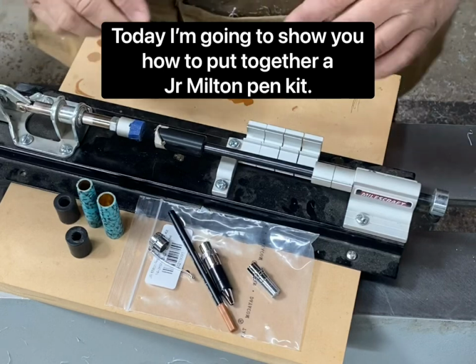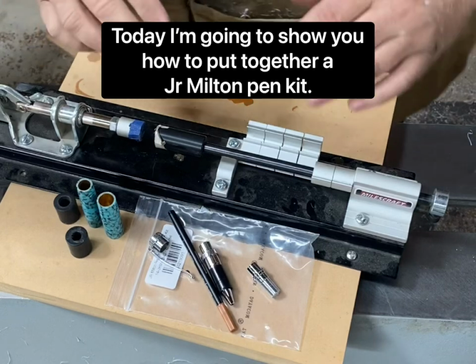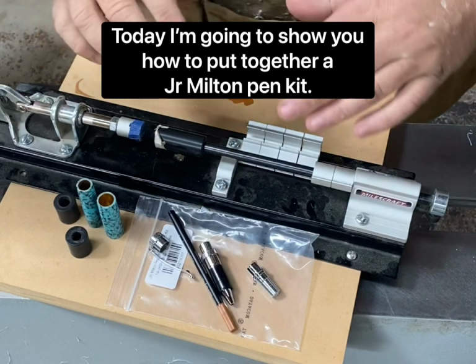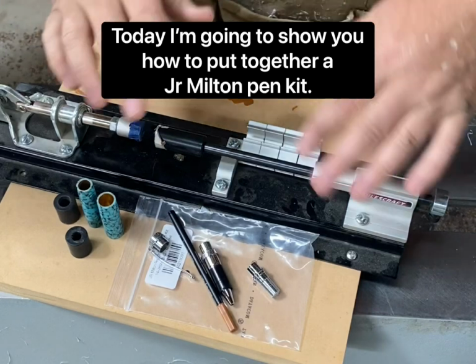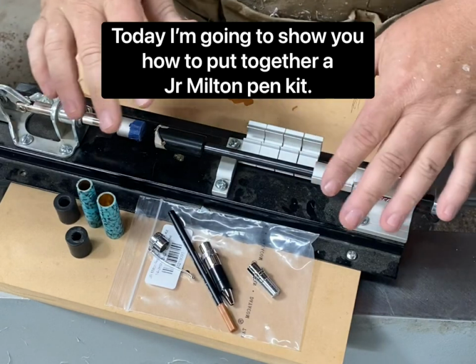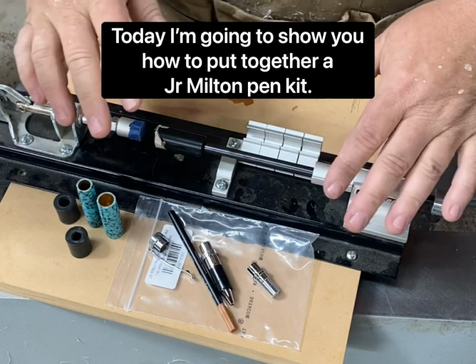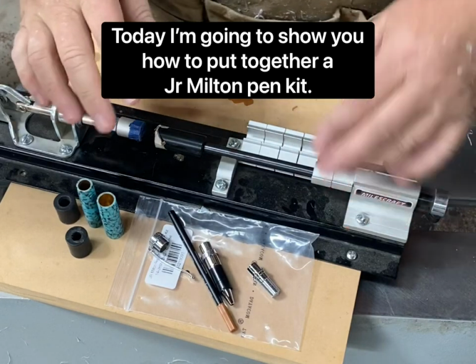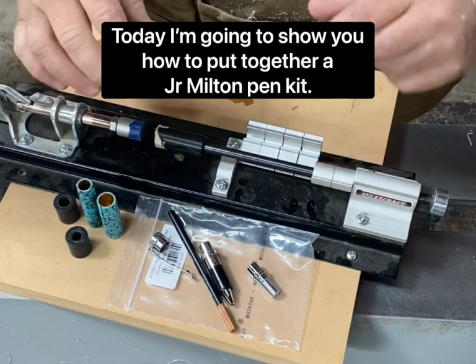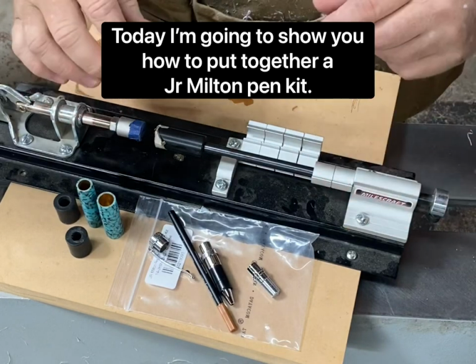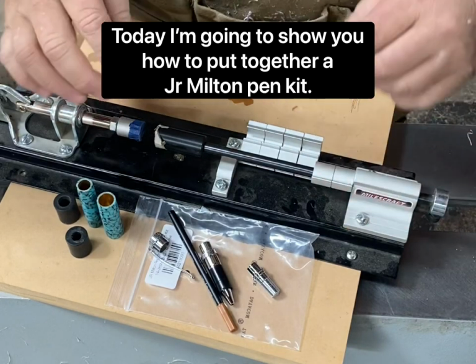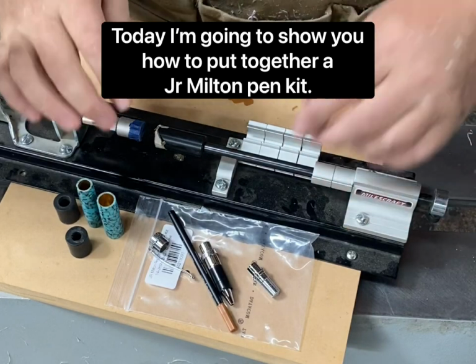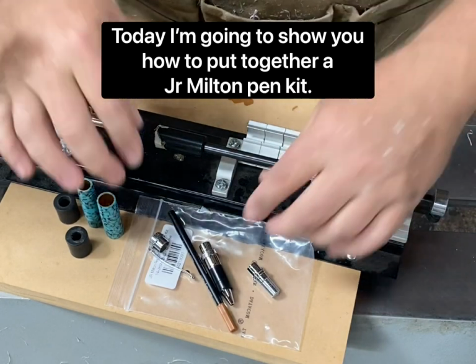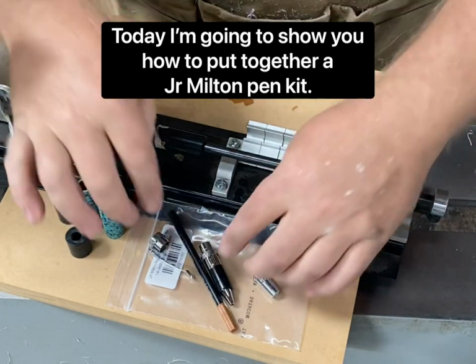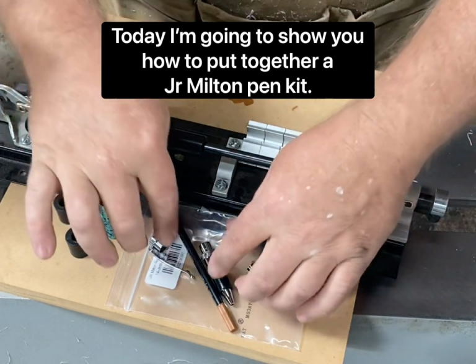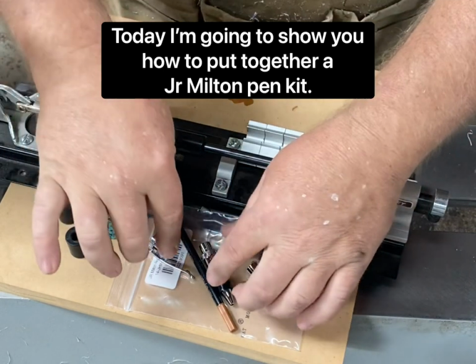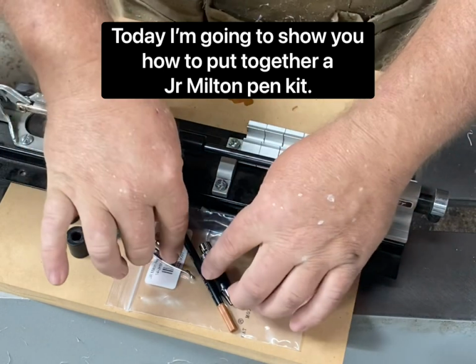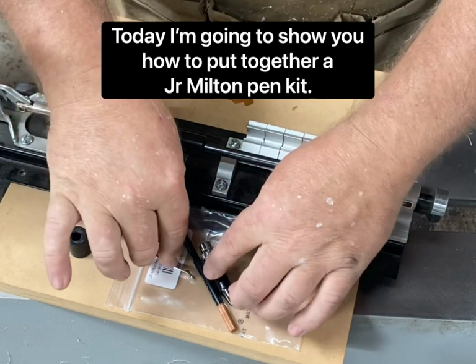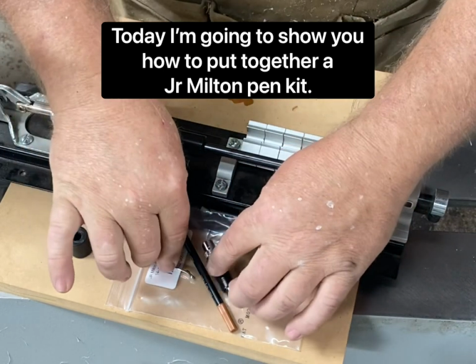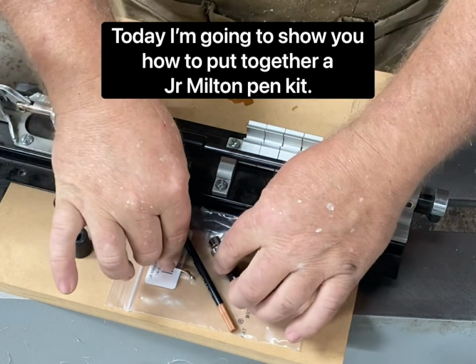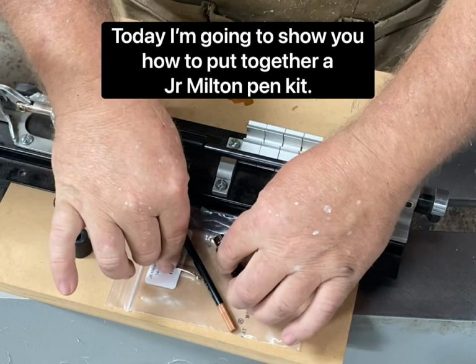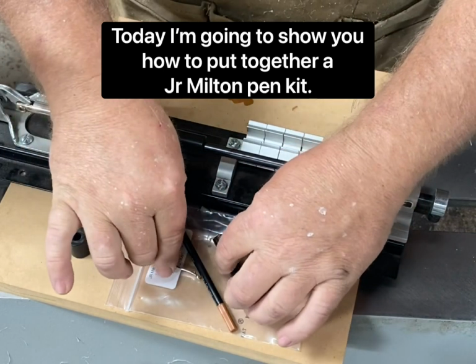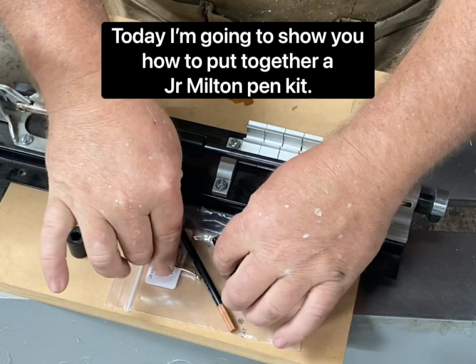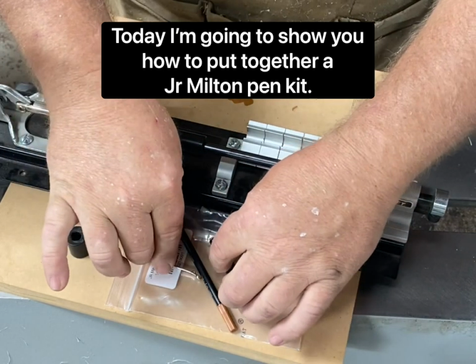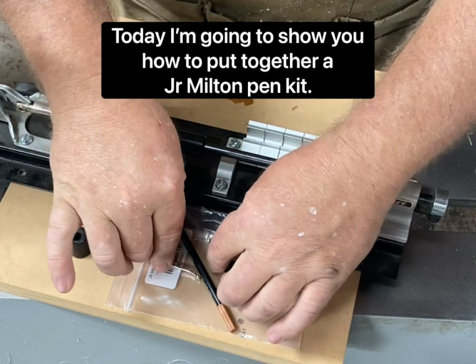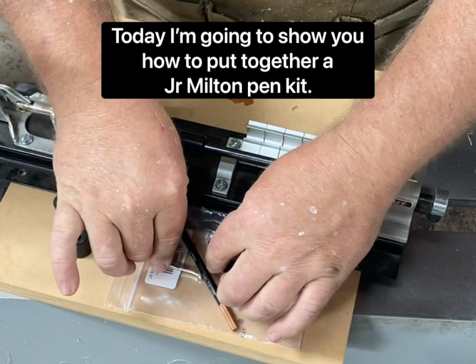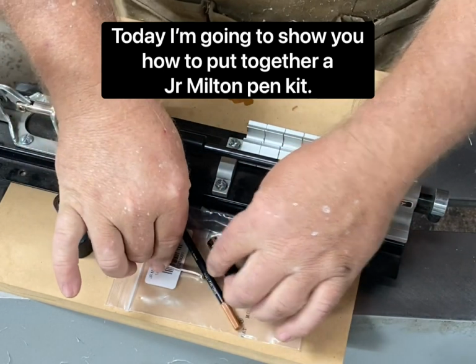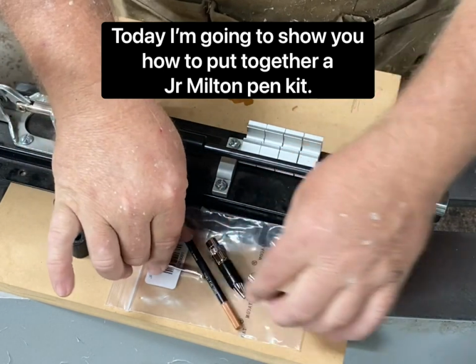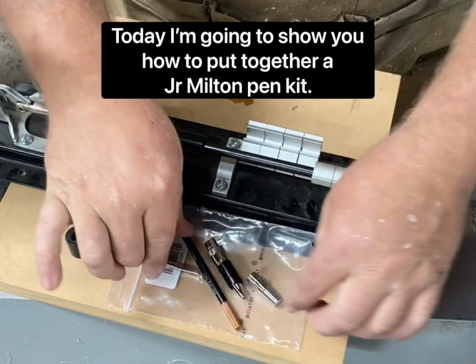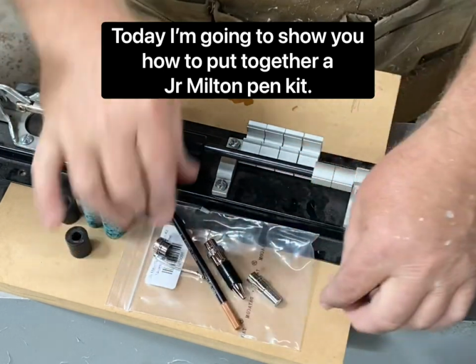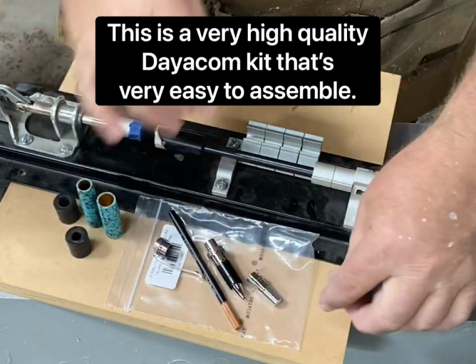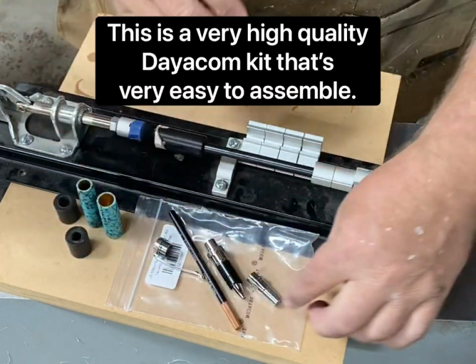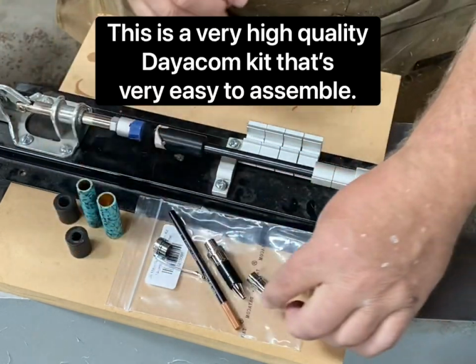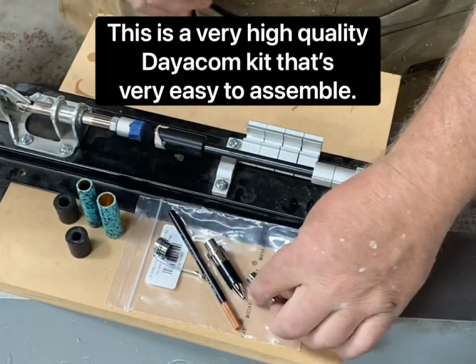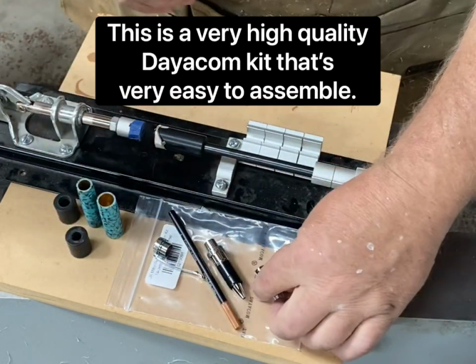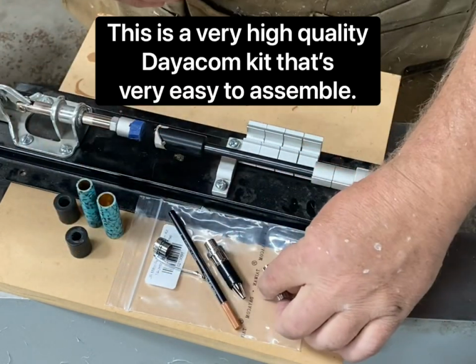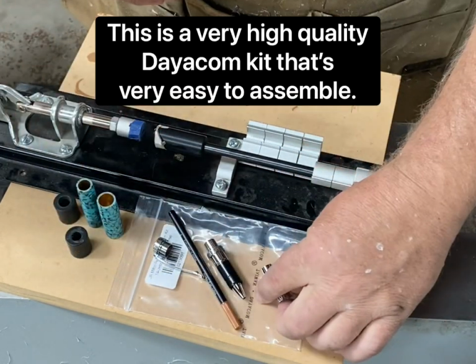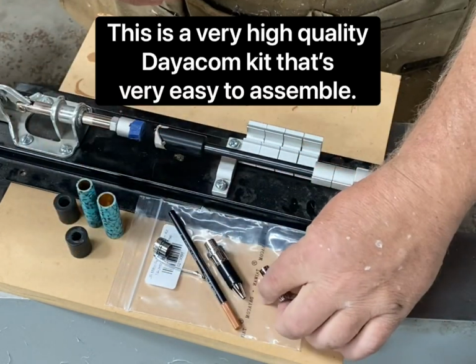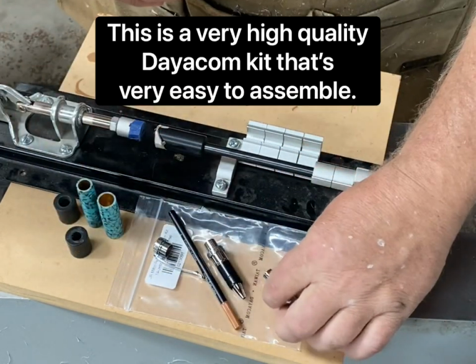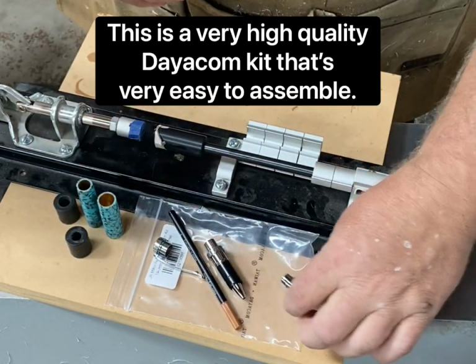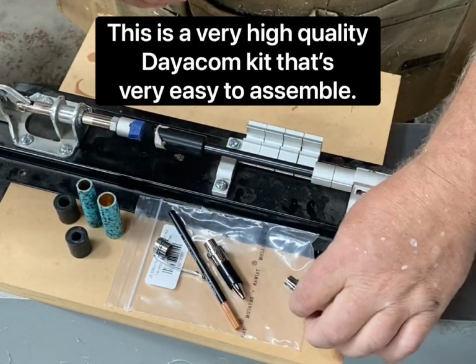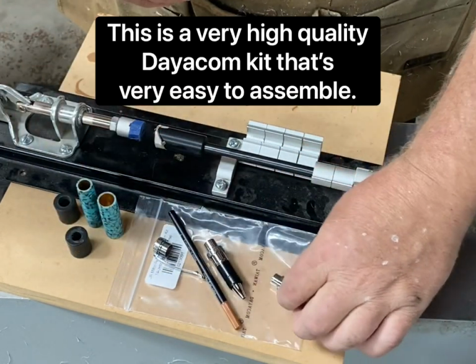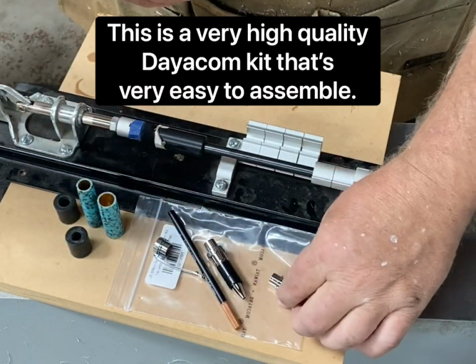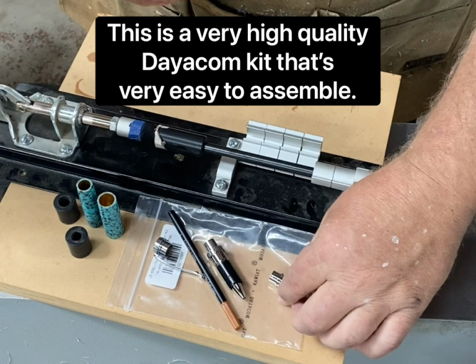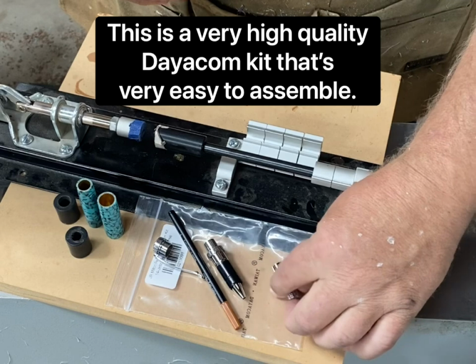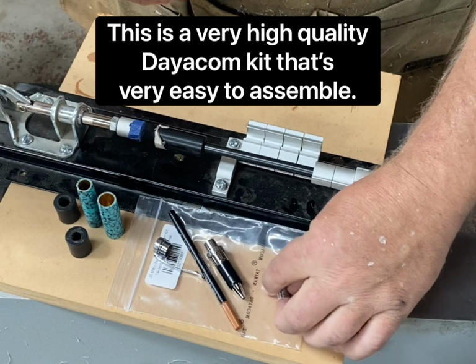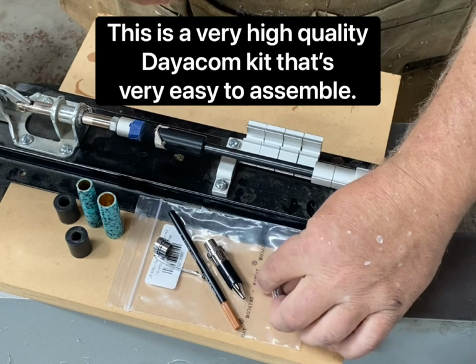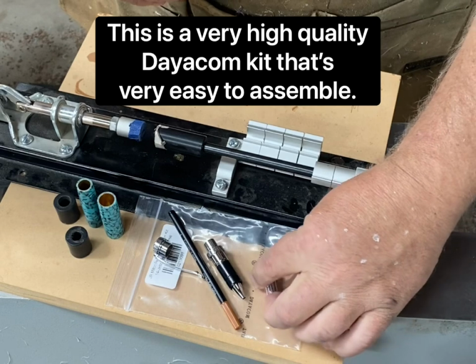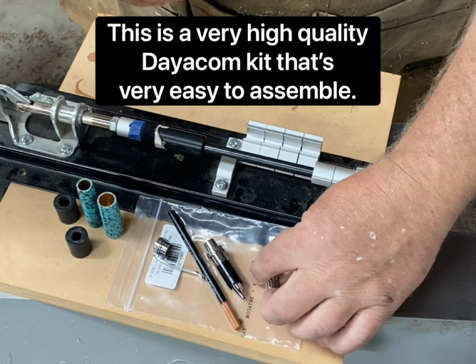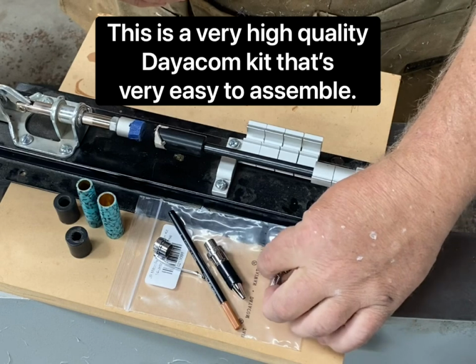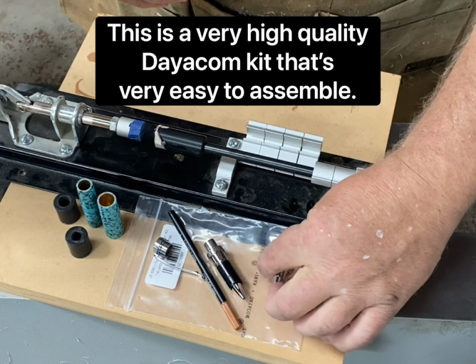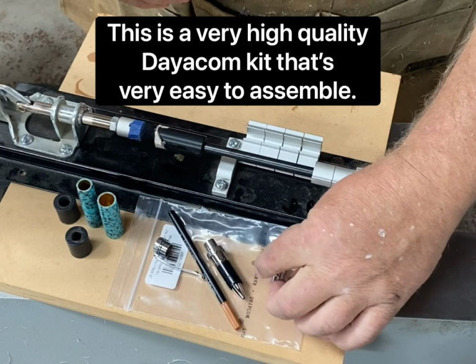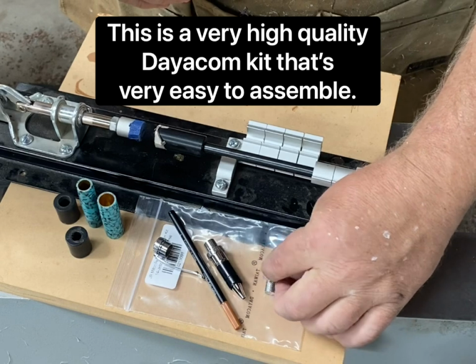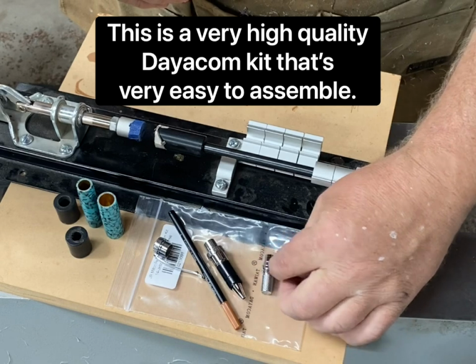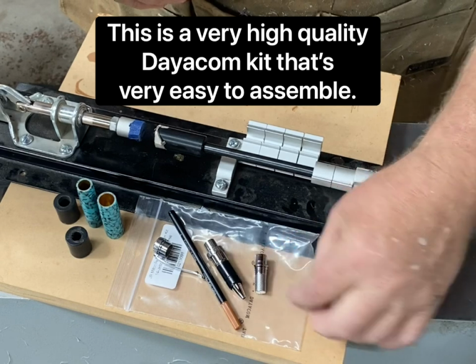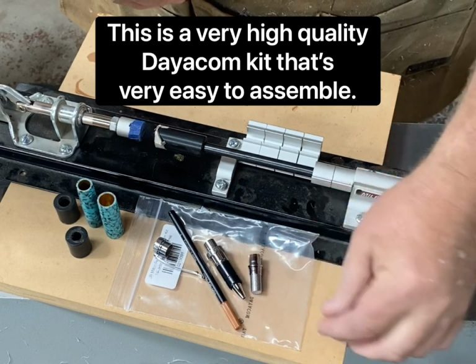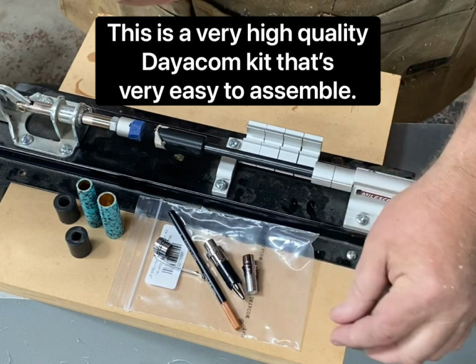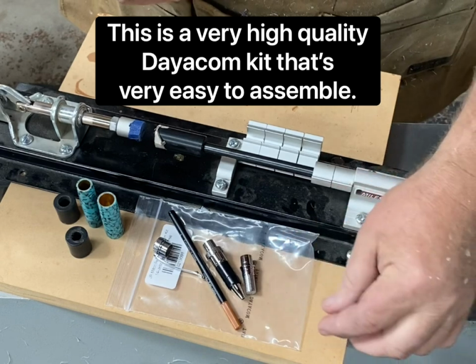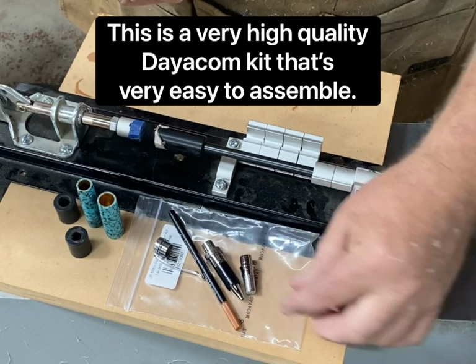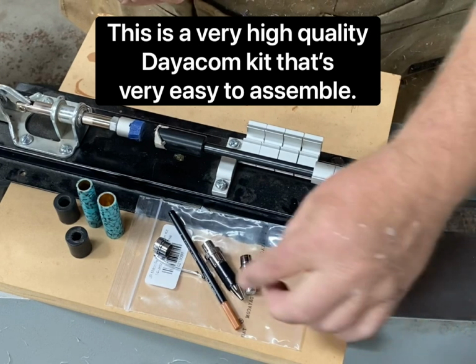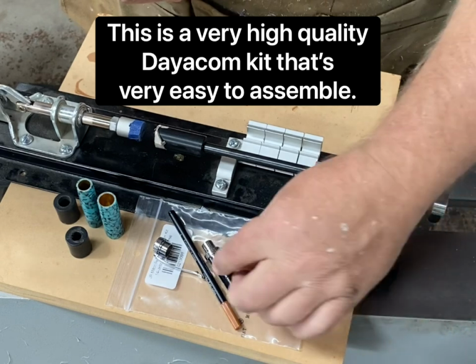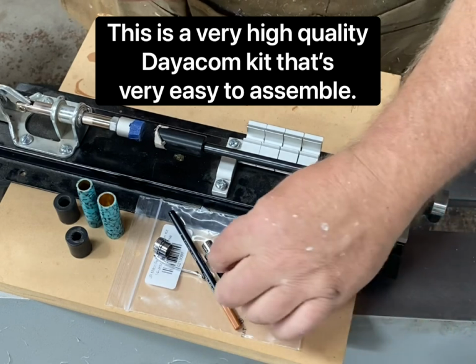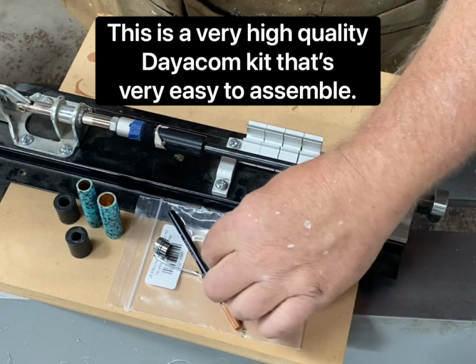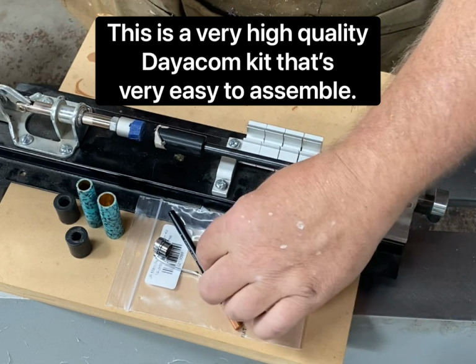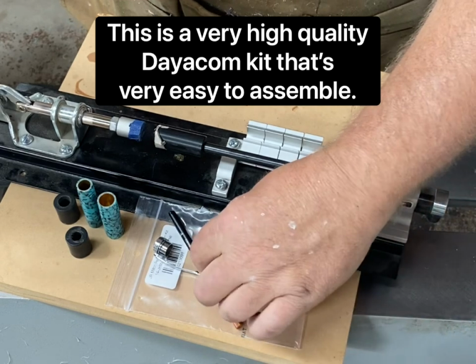Today I'm going to show you how to put together a Junior Milton pen kit. This is a very high quality Deacom kit that's very easy to assemble.